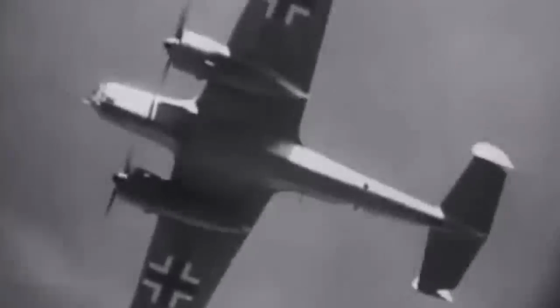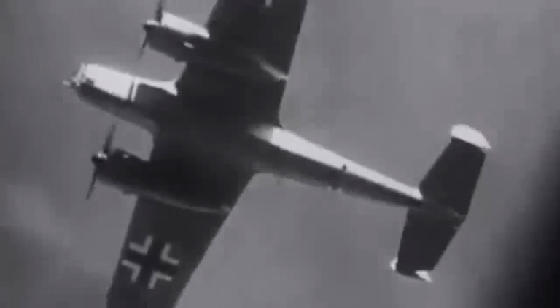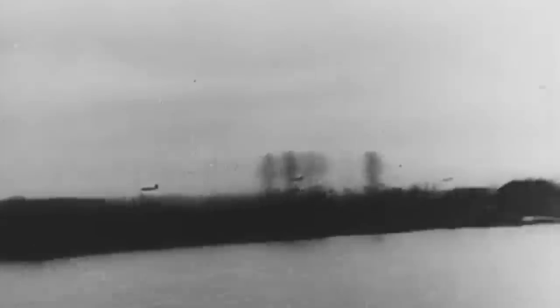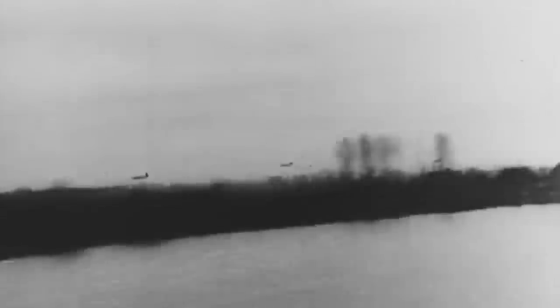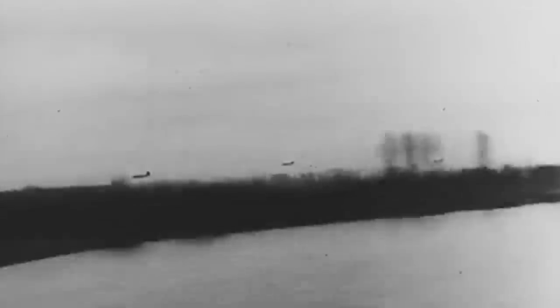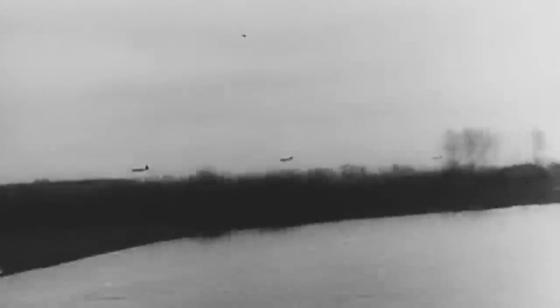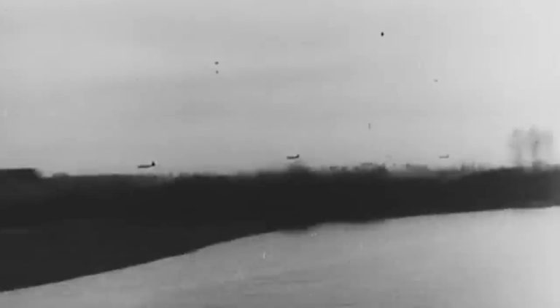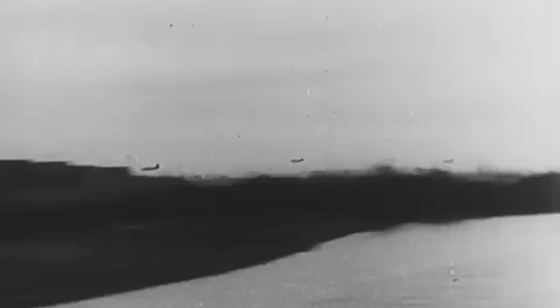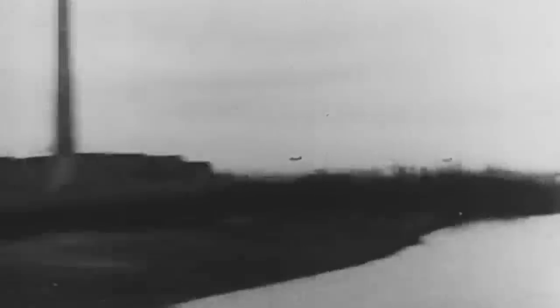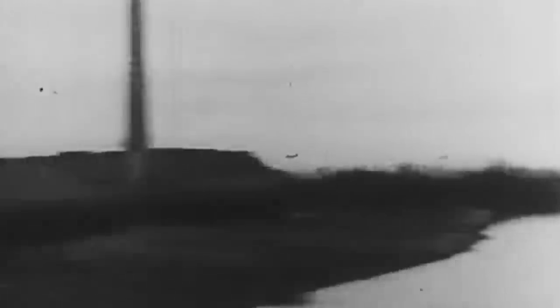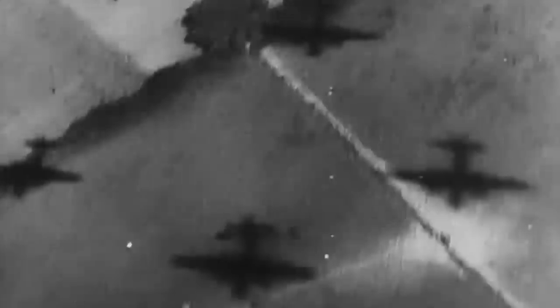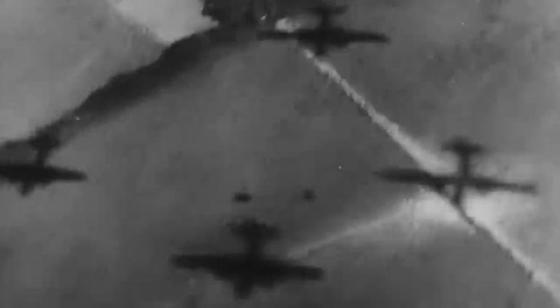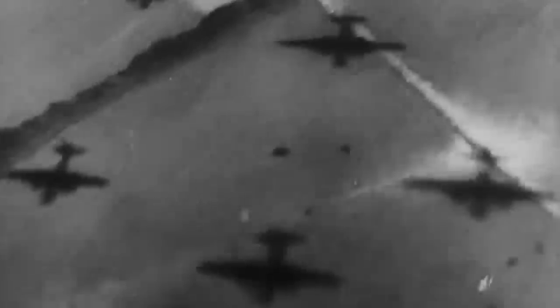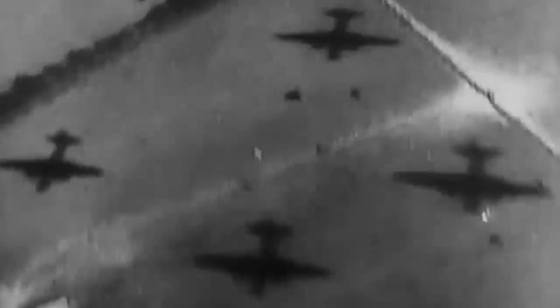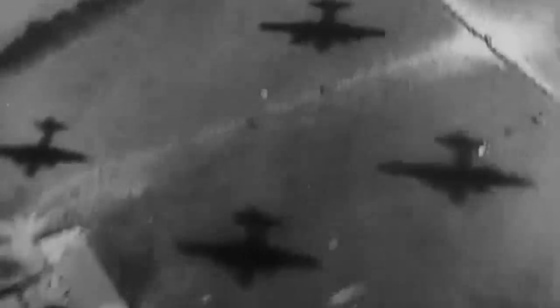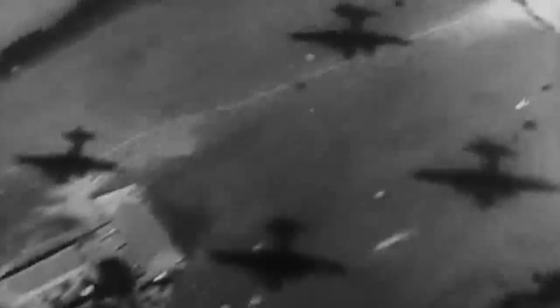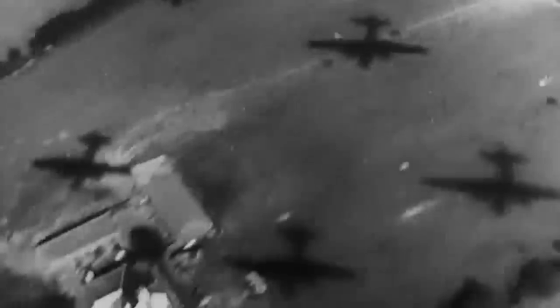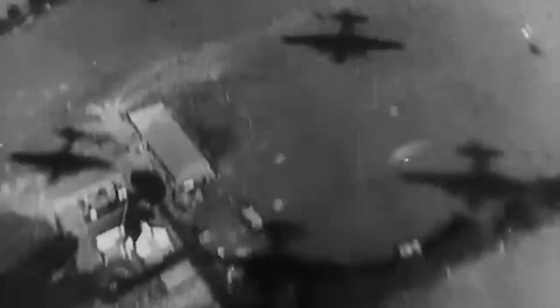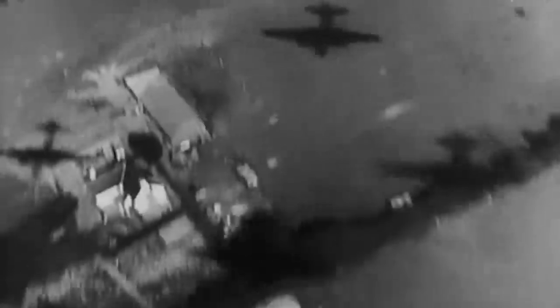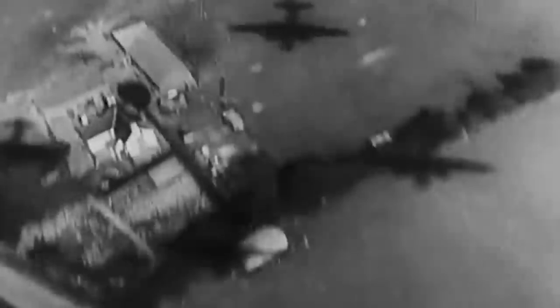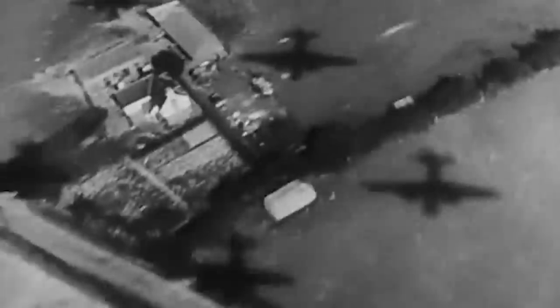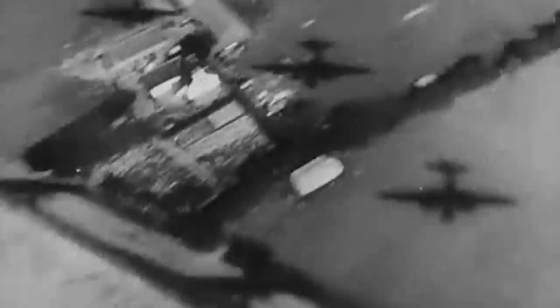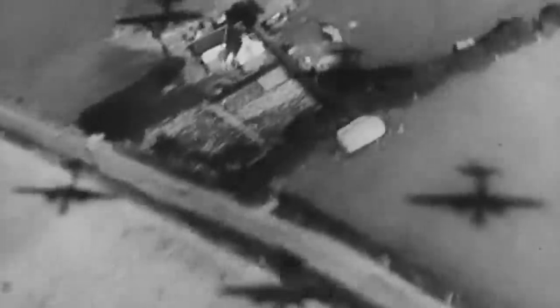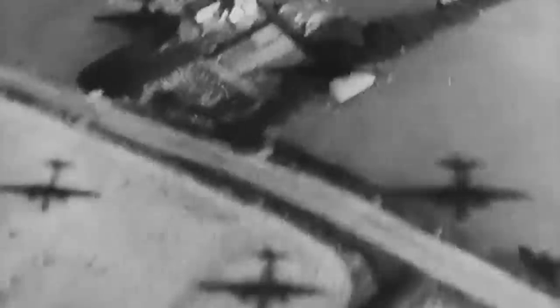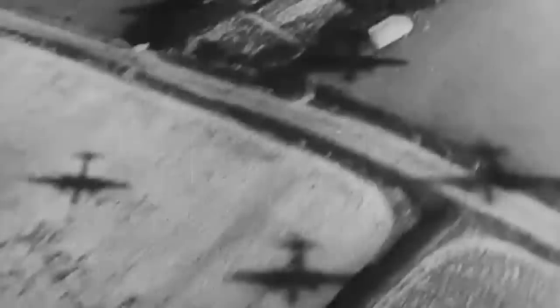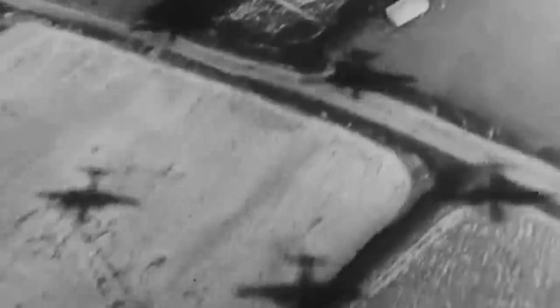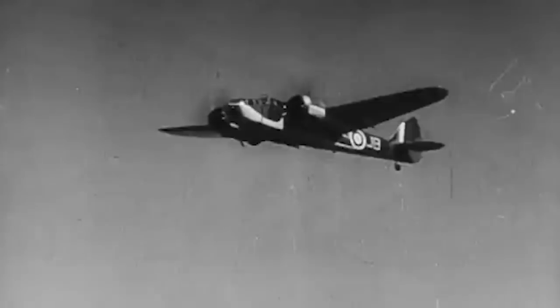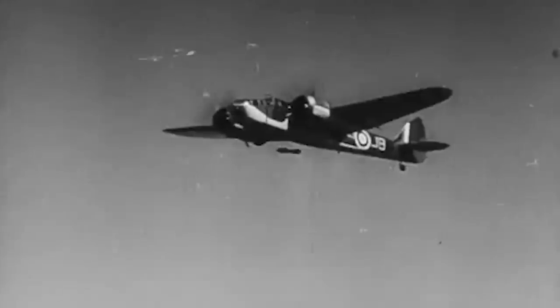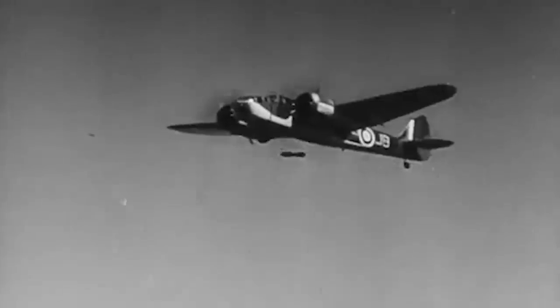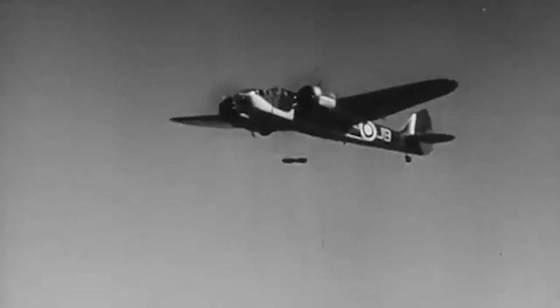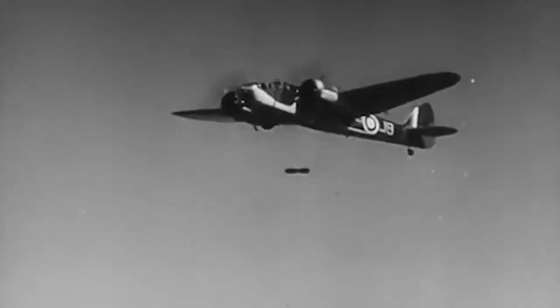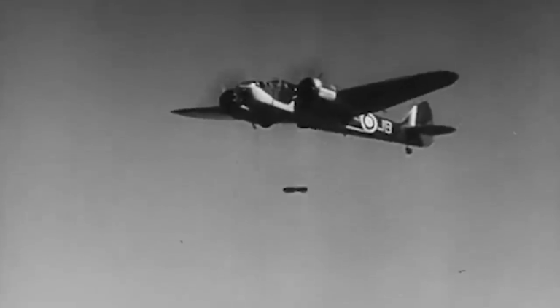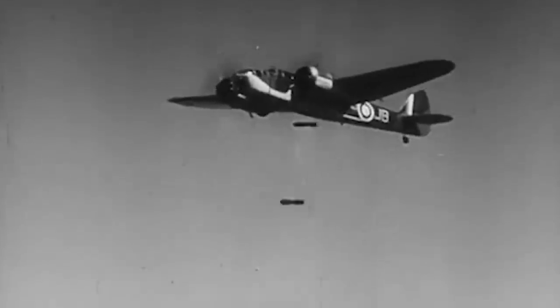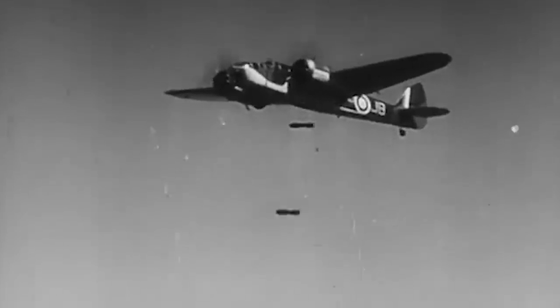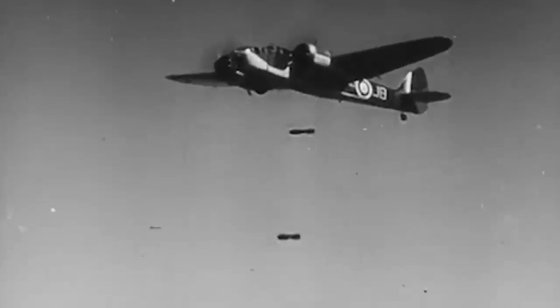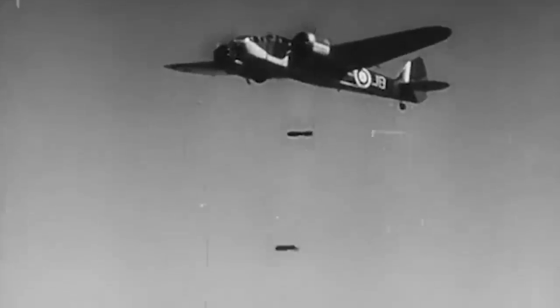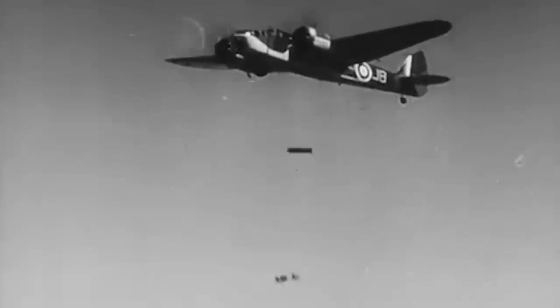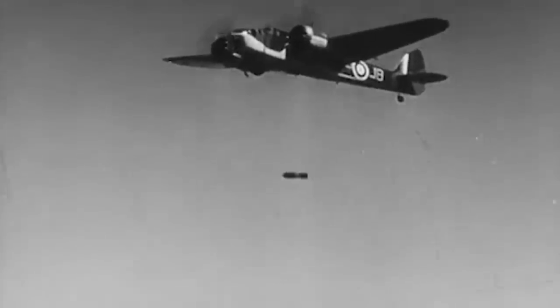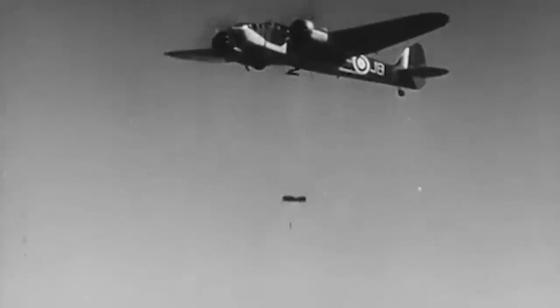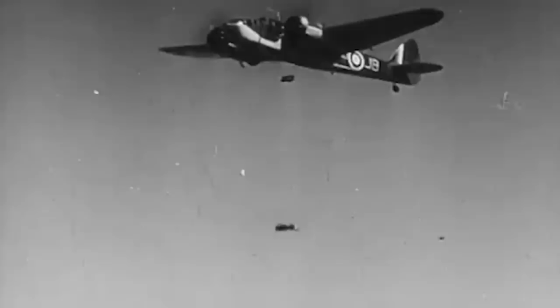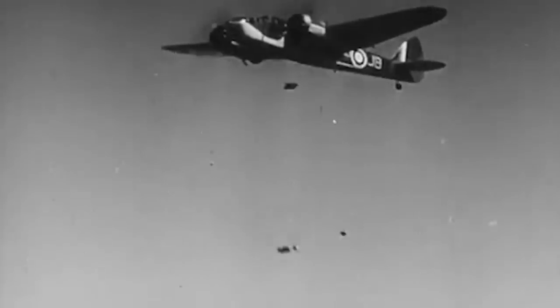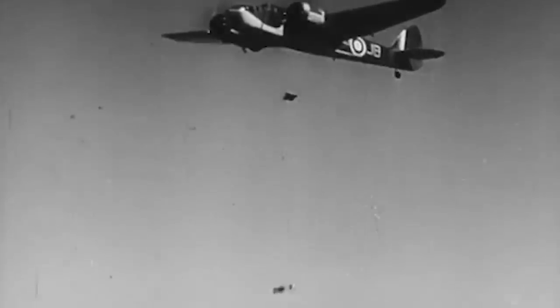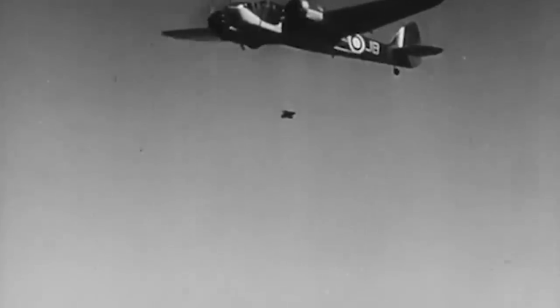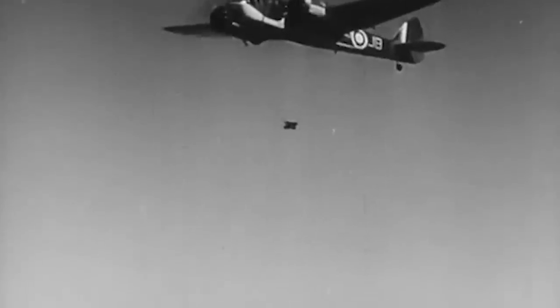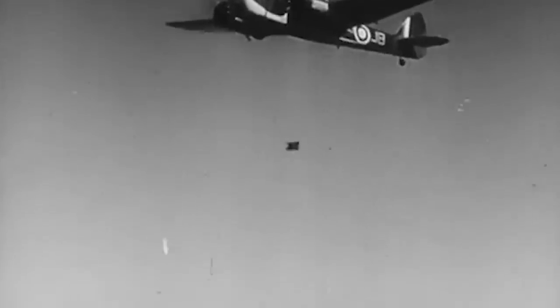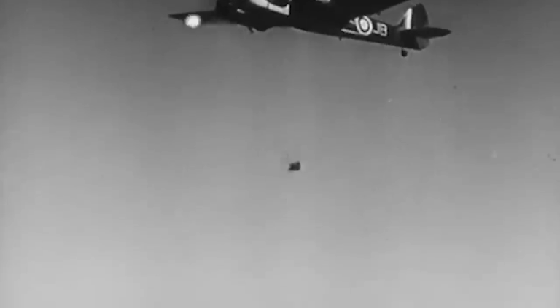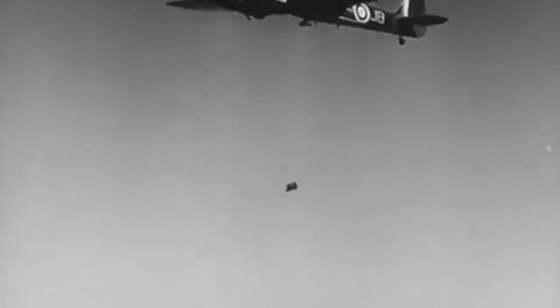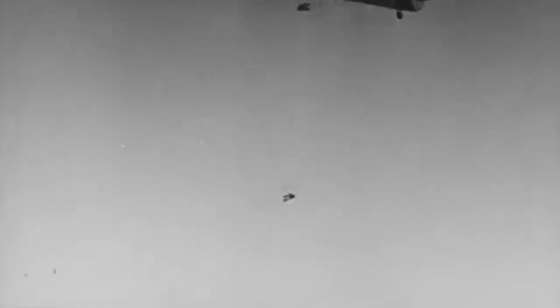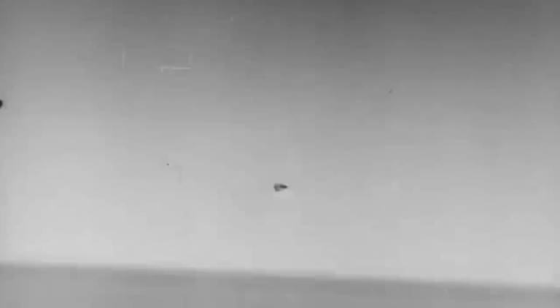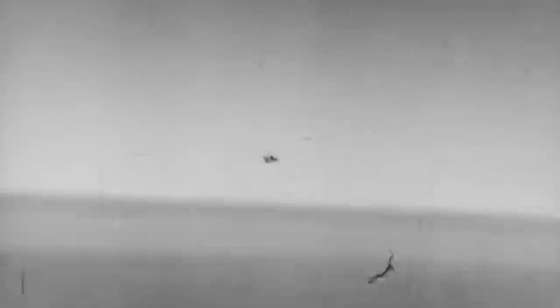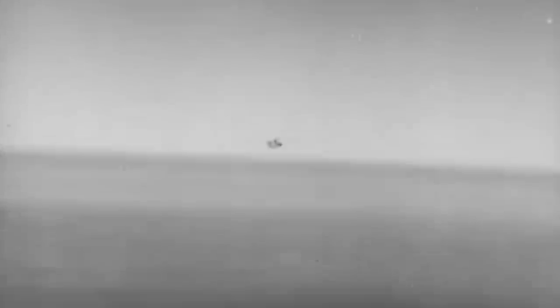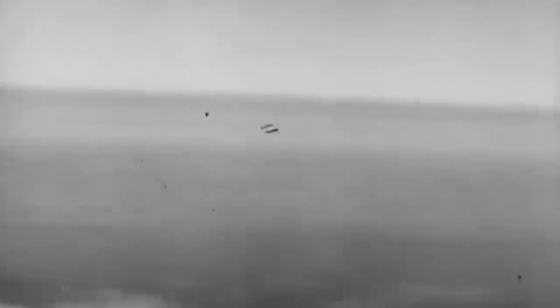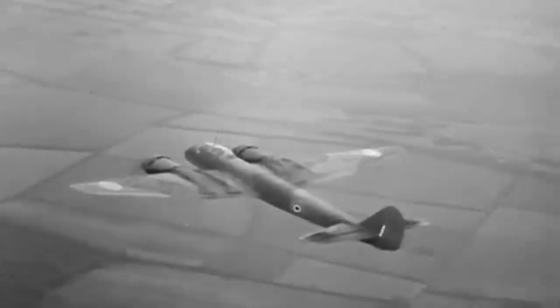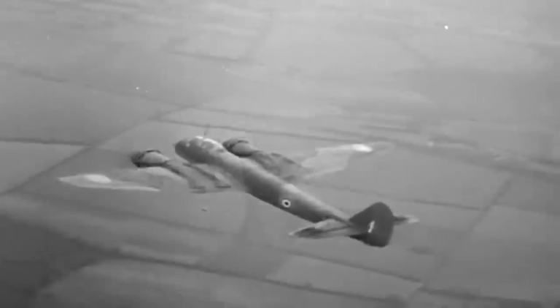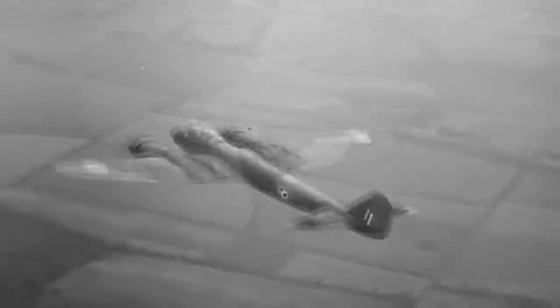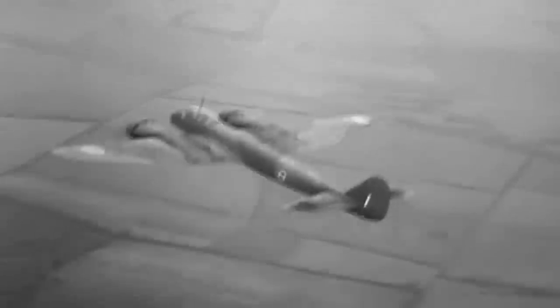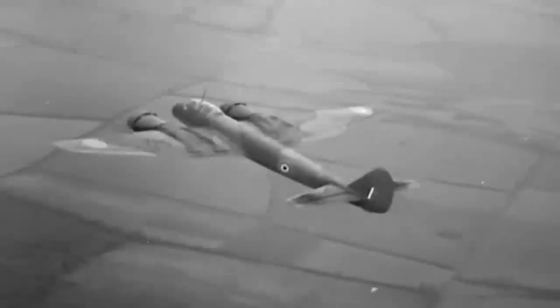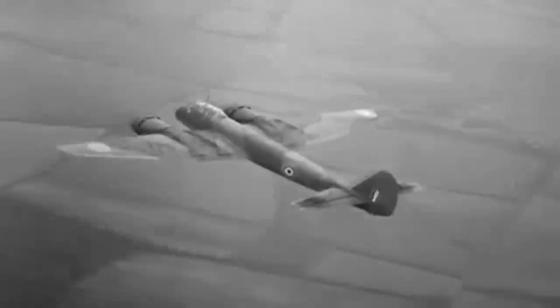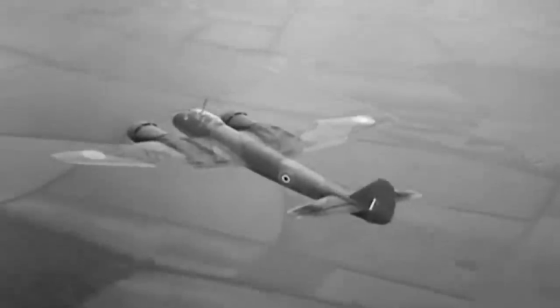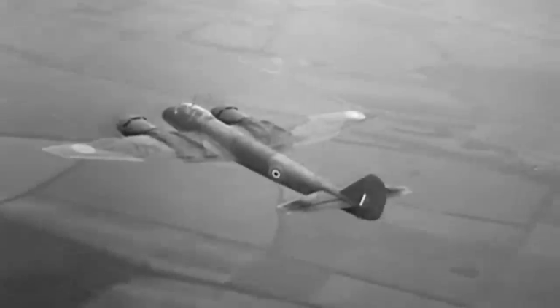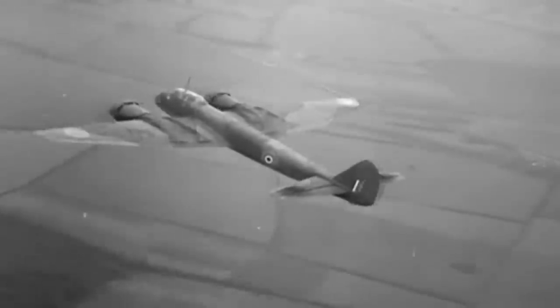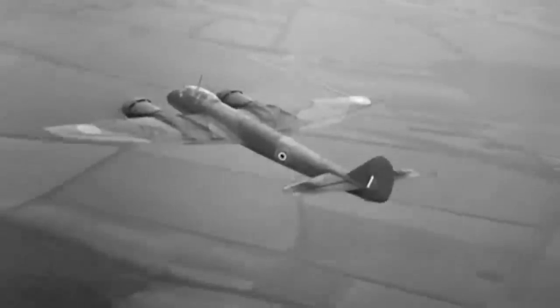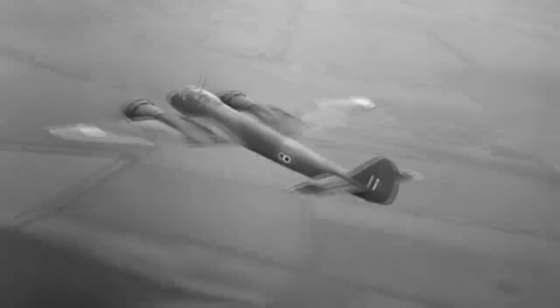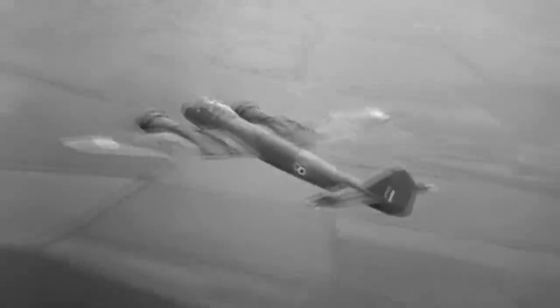Nonetheless, as the war raged on, it began to be overshadowed by more powerful aircraft used by both the Allies and the Luftwaffe itself, such as the Junkers JU-88.